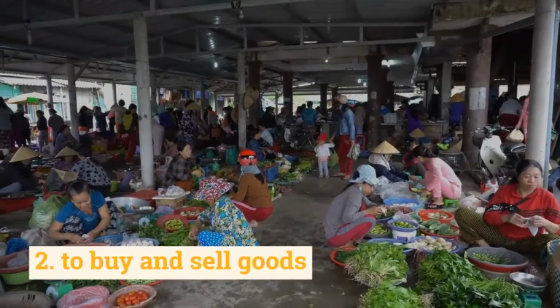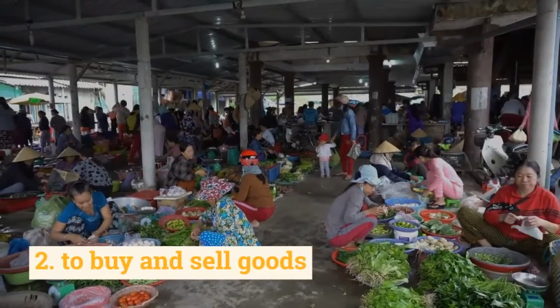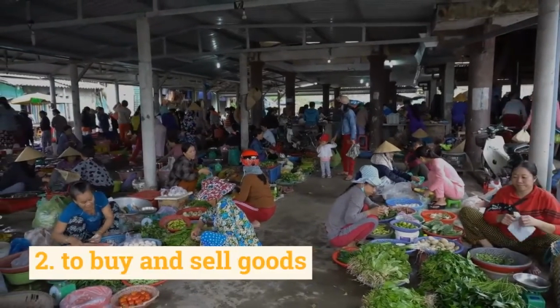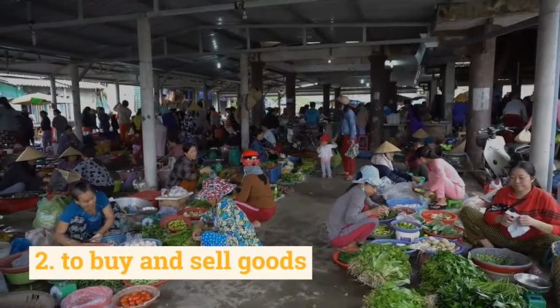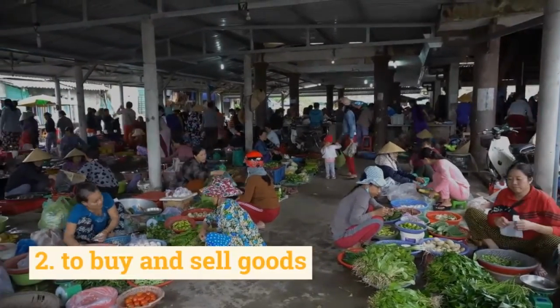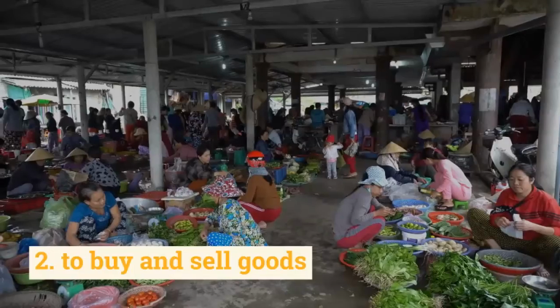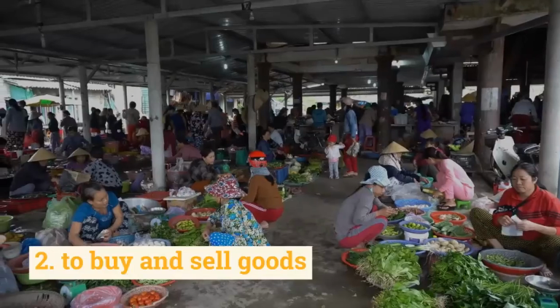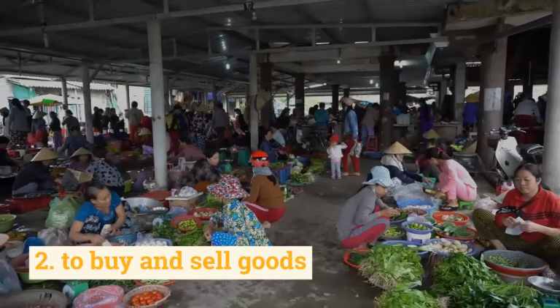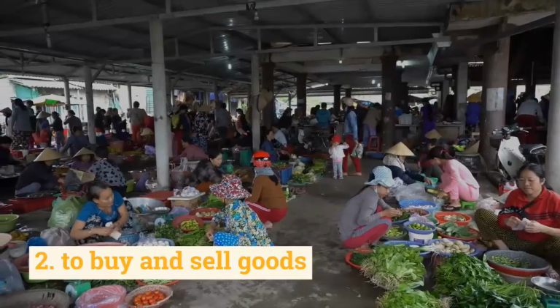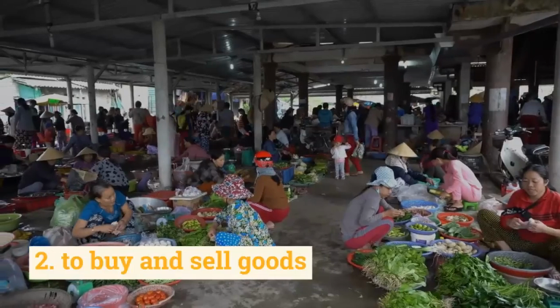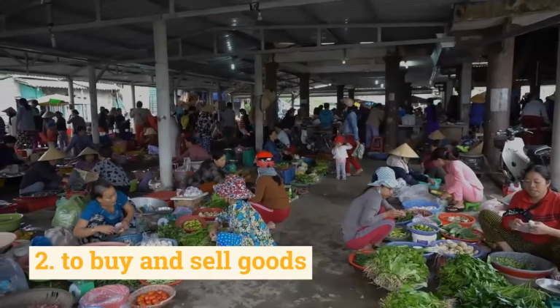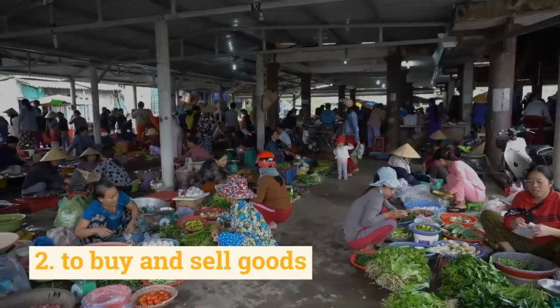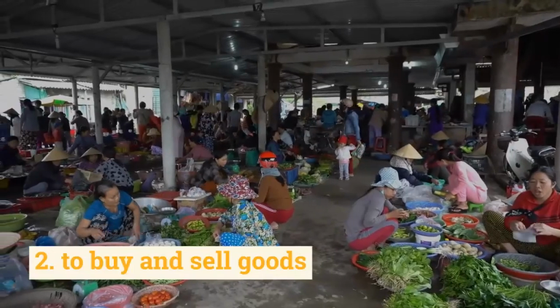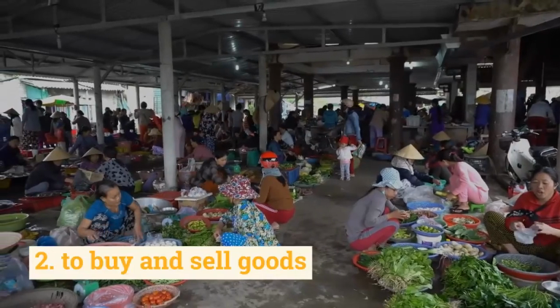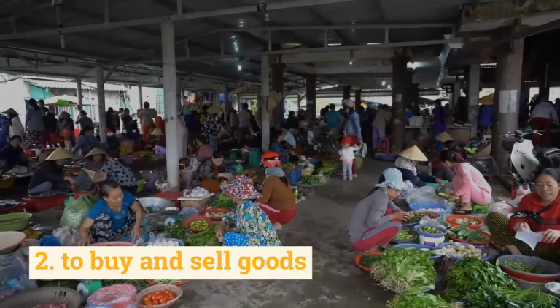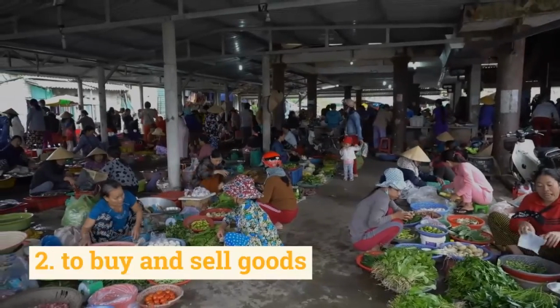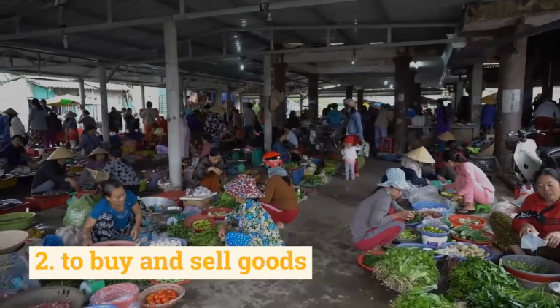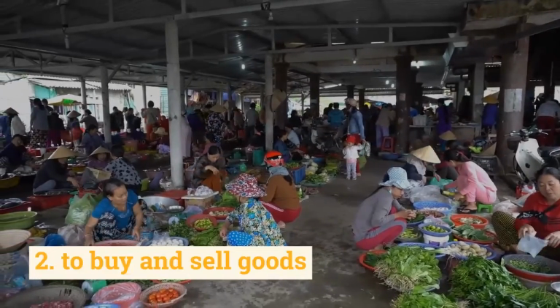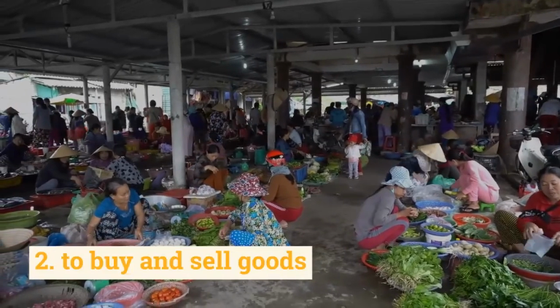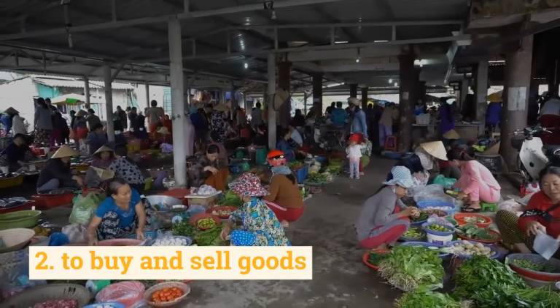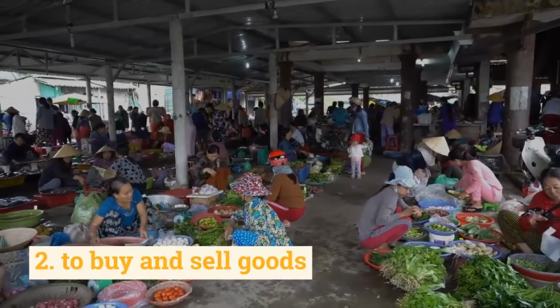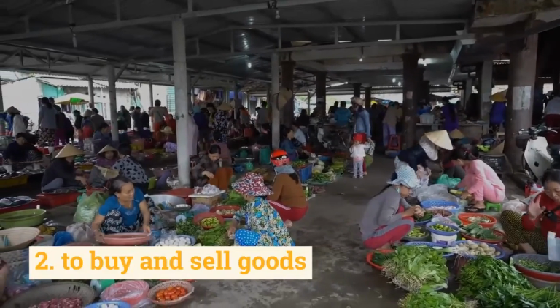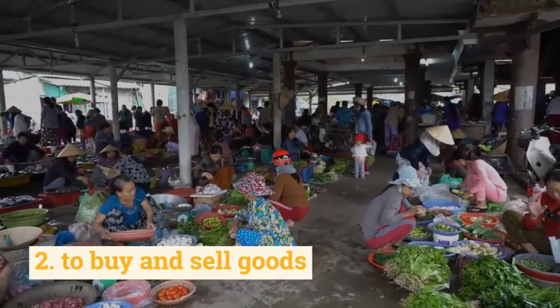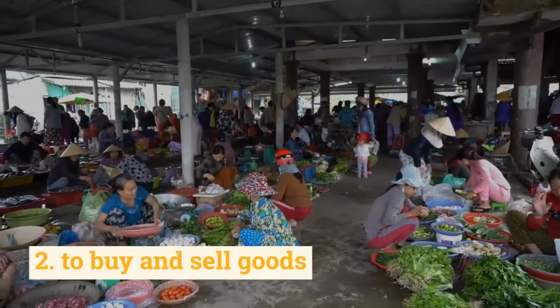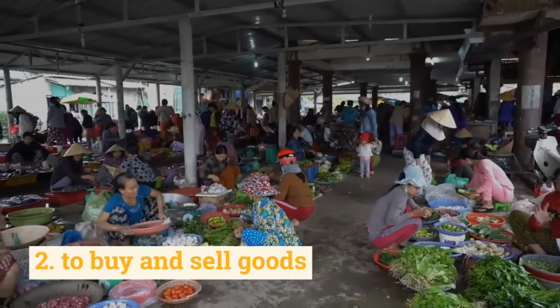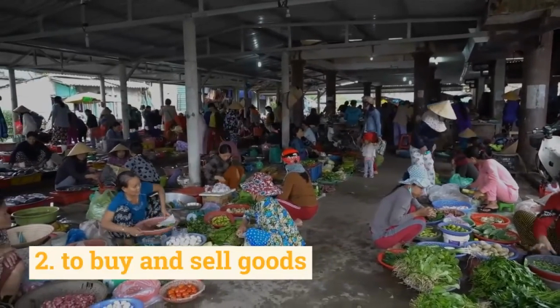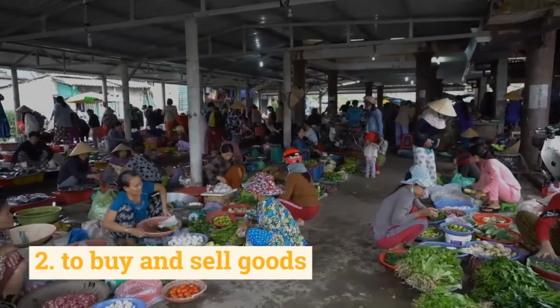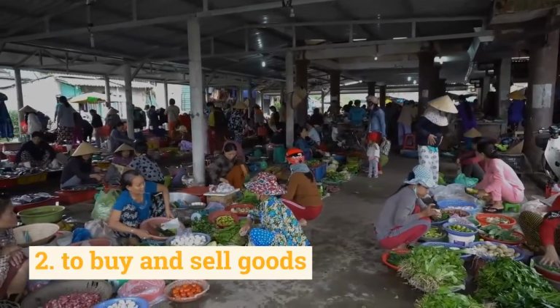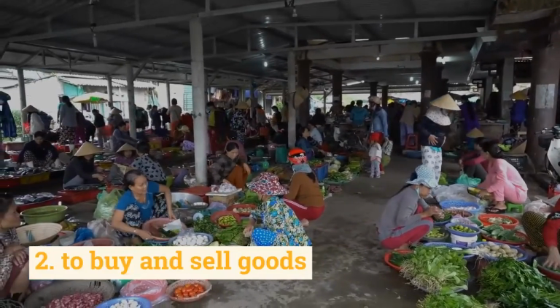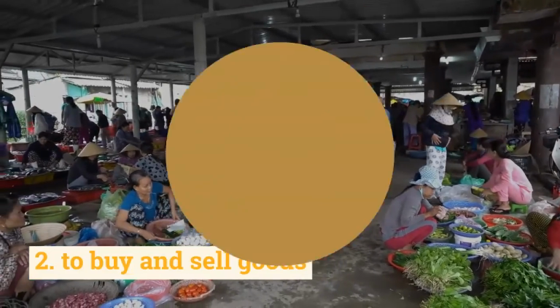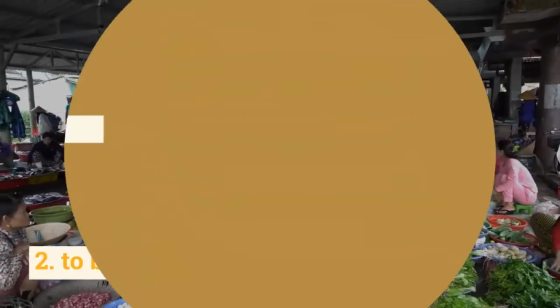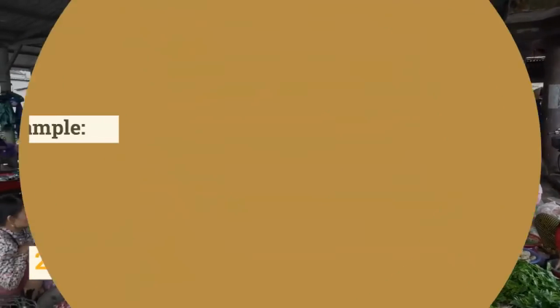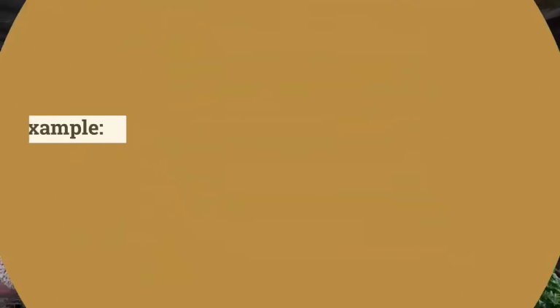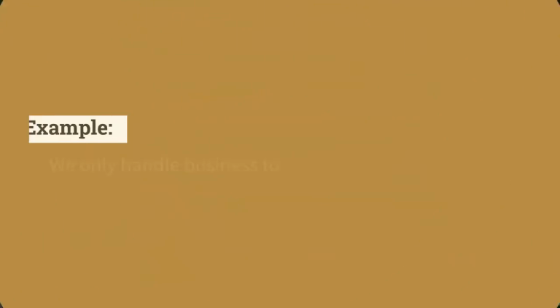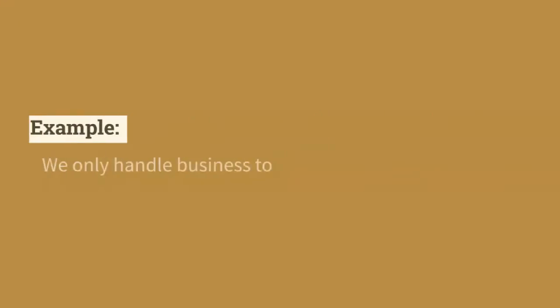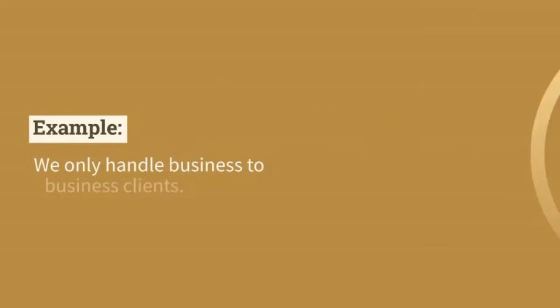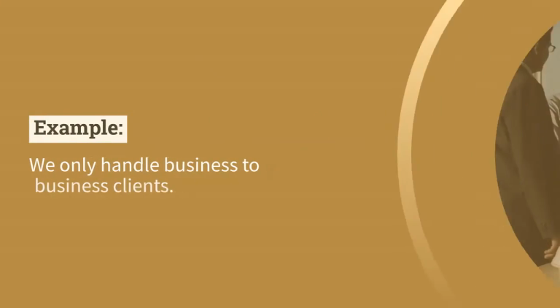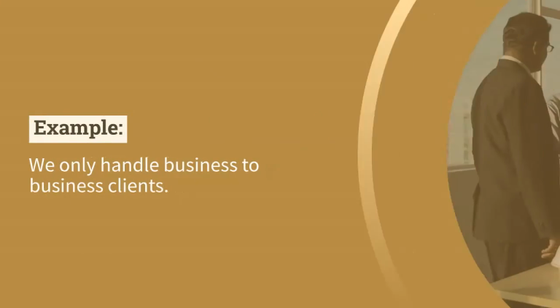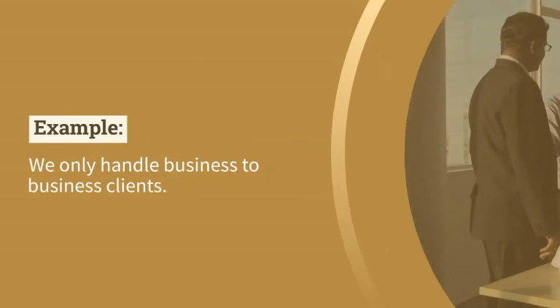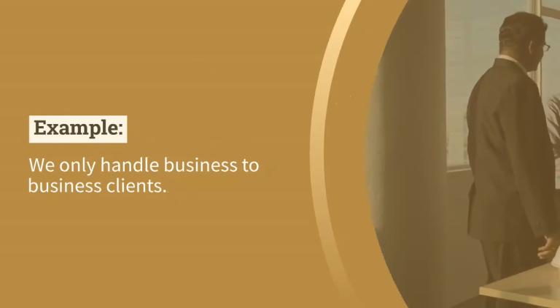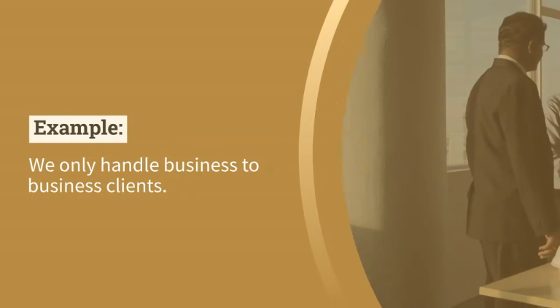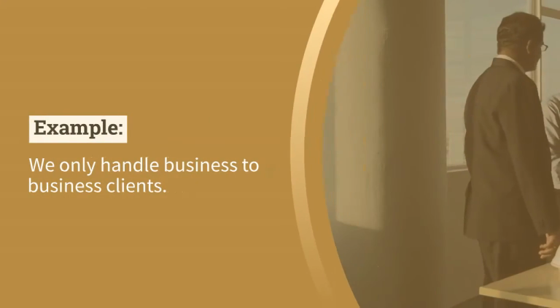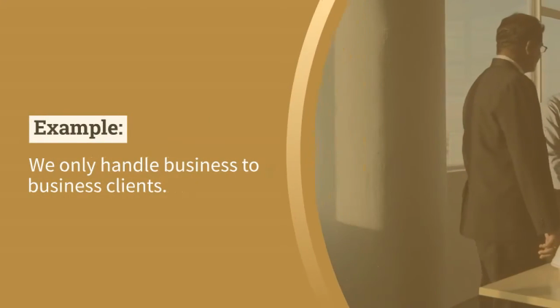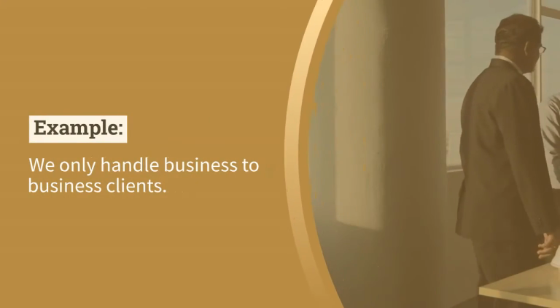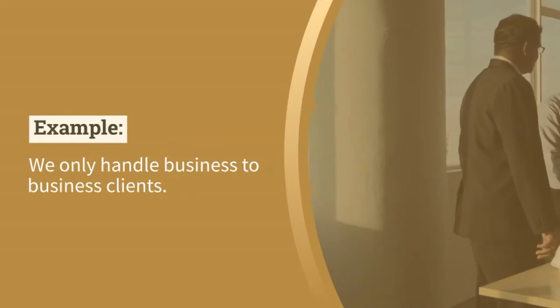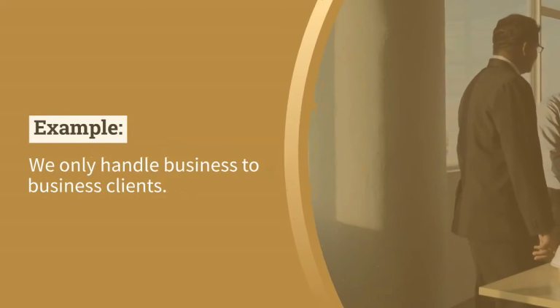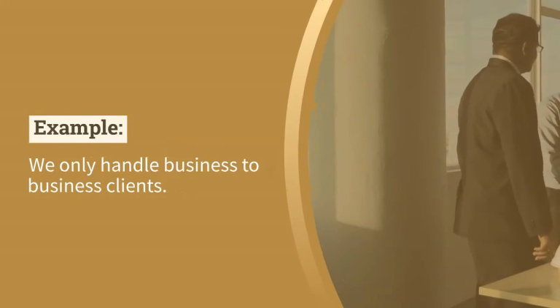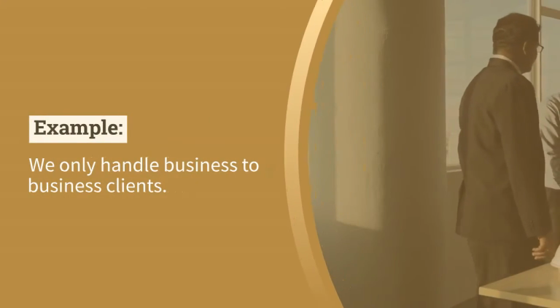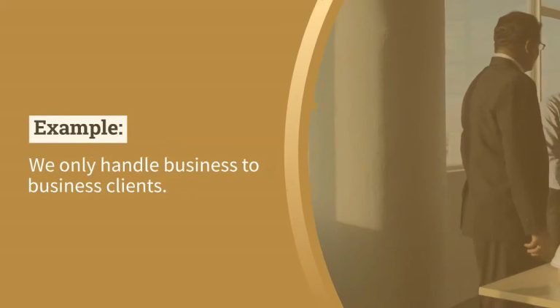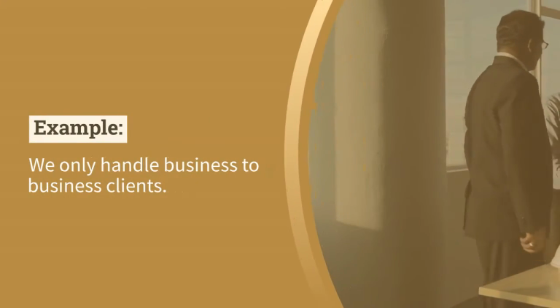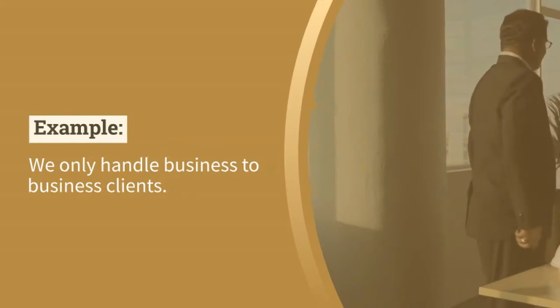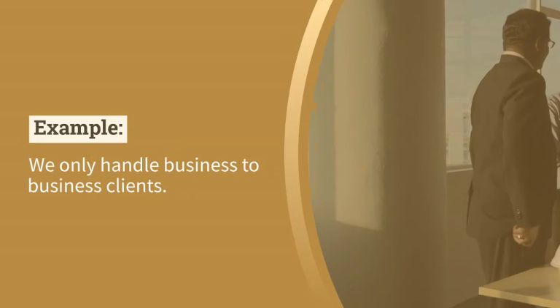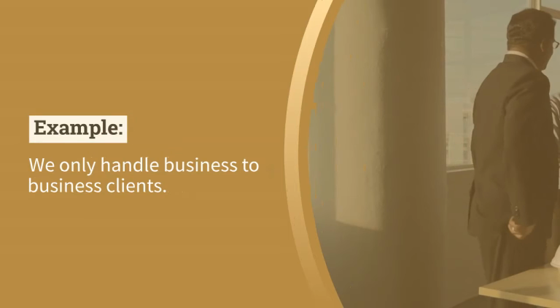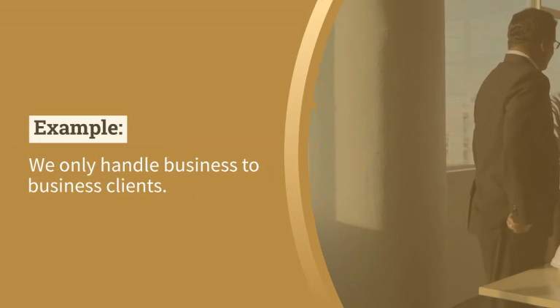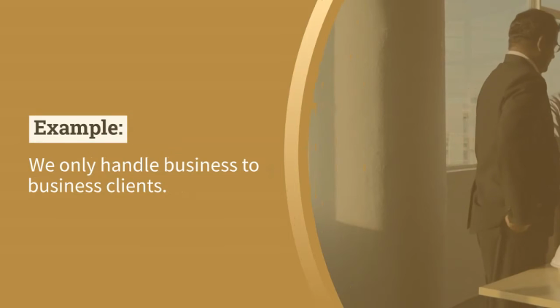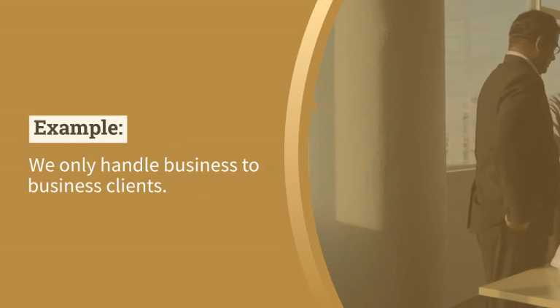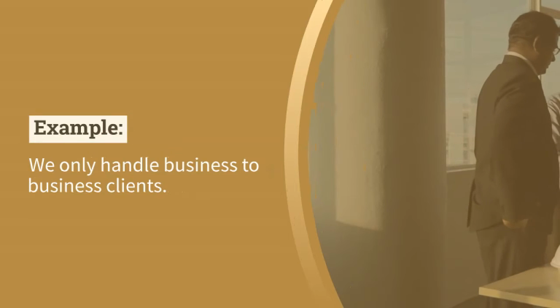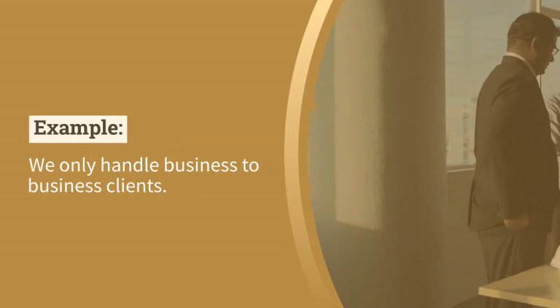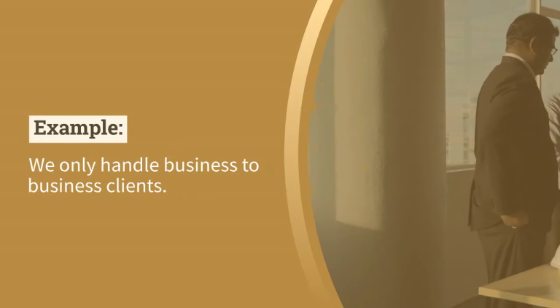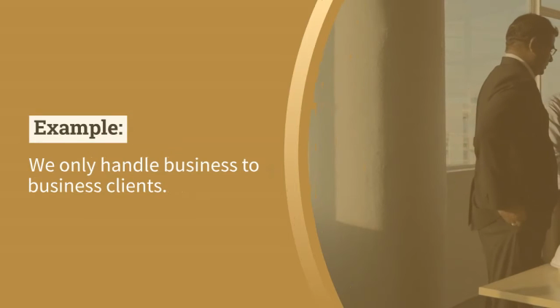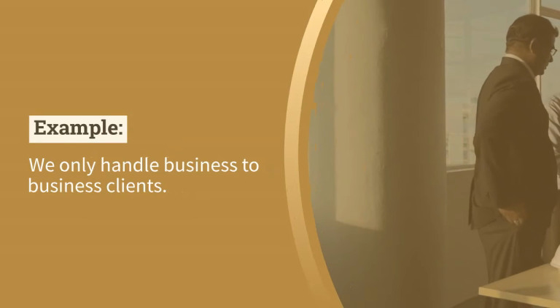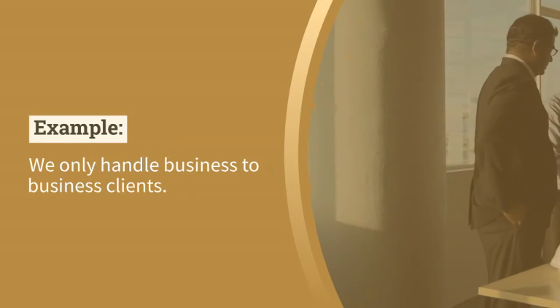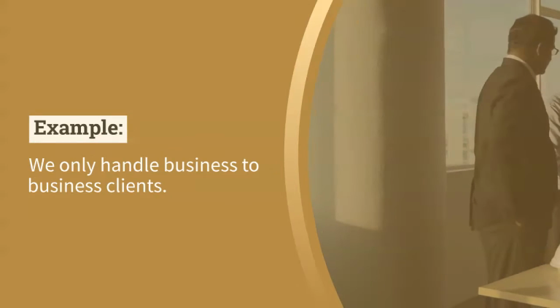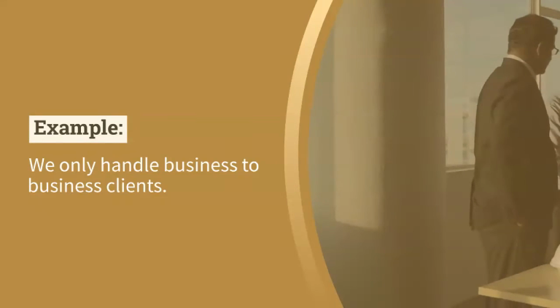Next, we can use it to mean to buy and sell goods. For example: We only handle business-to-business clients.